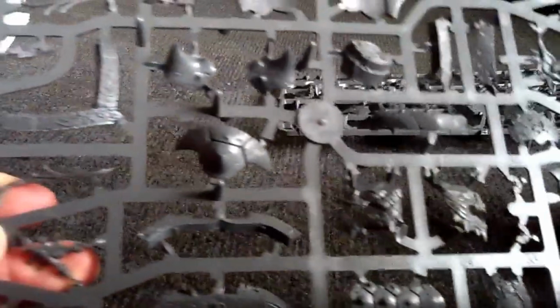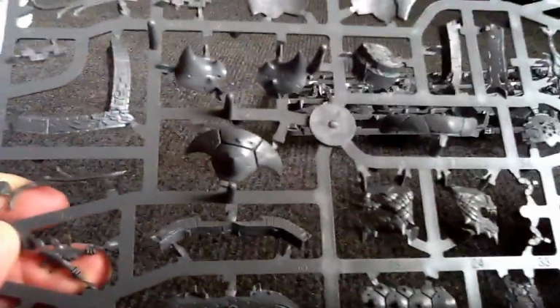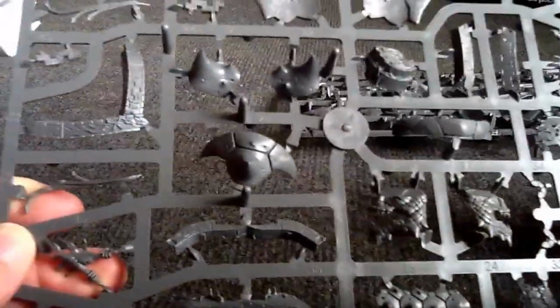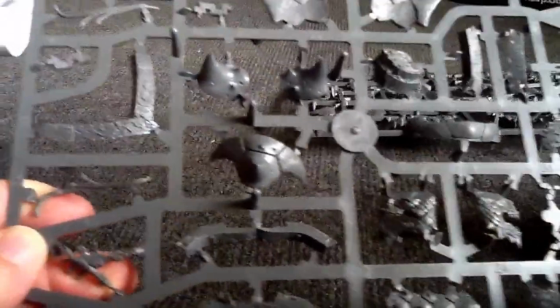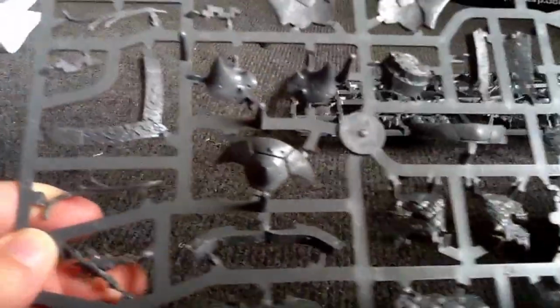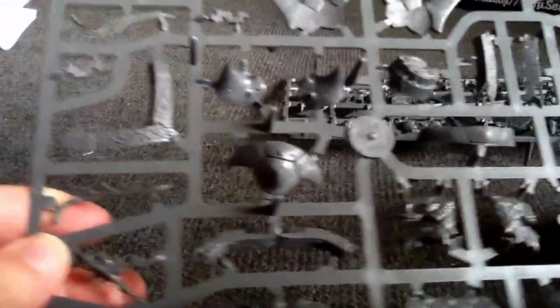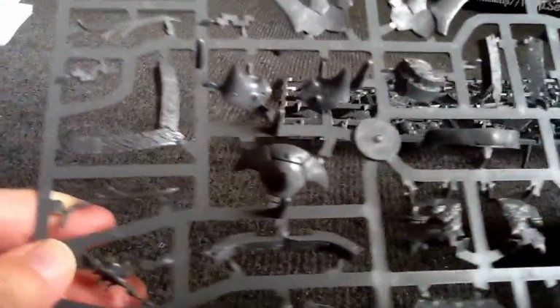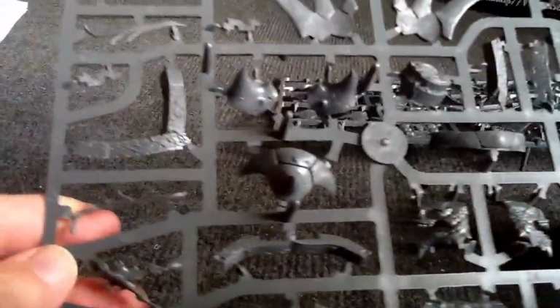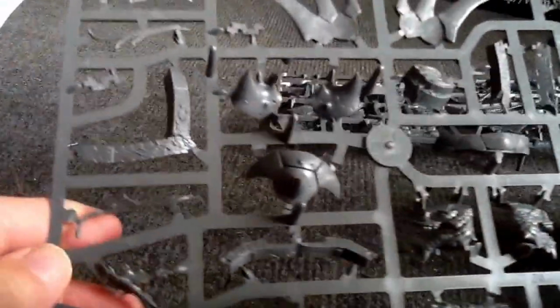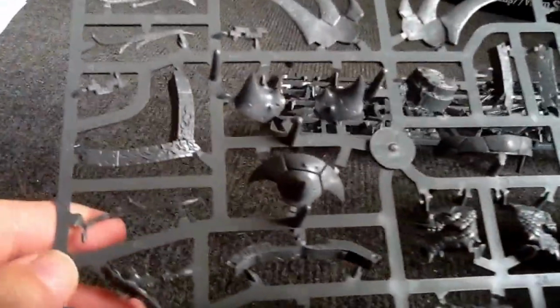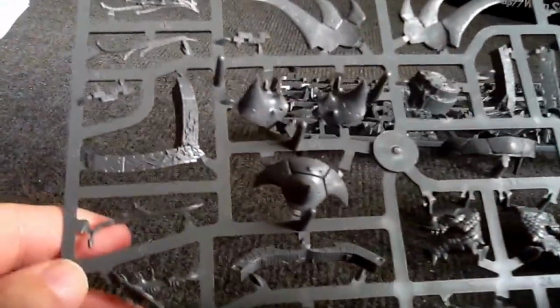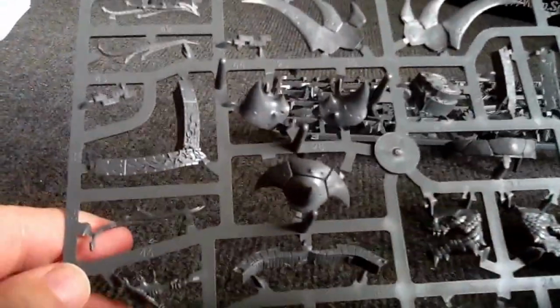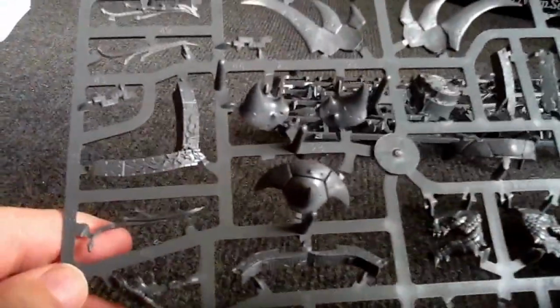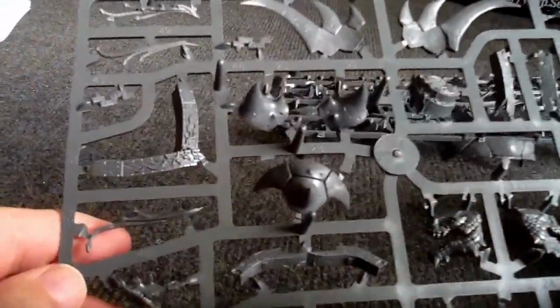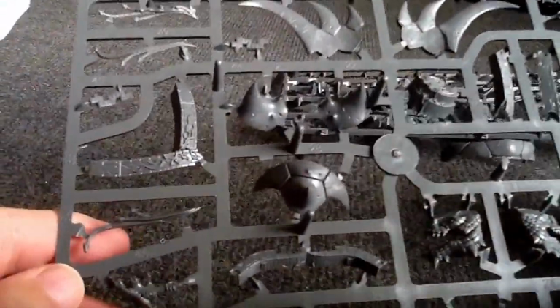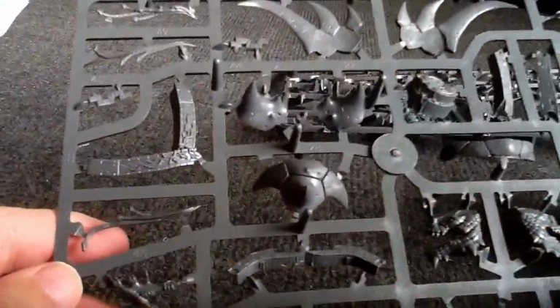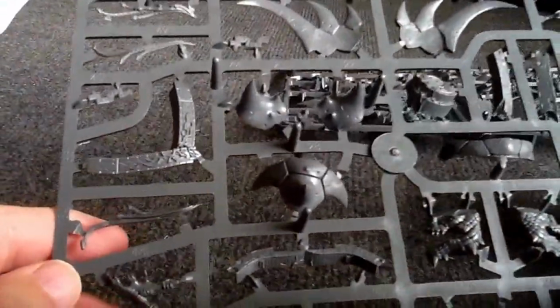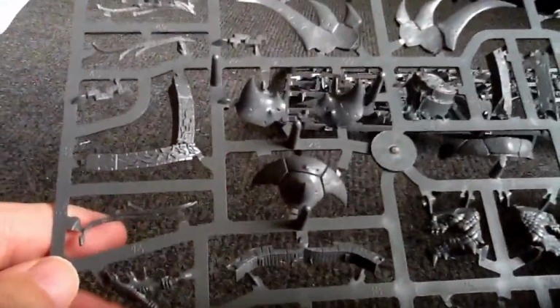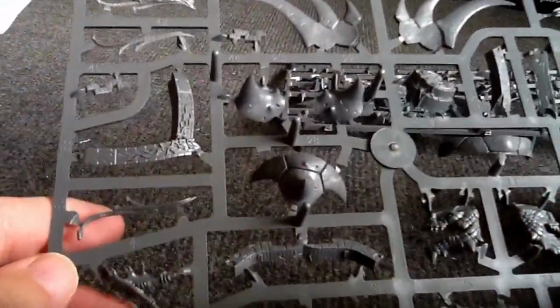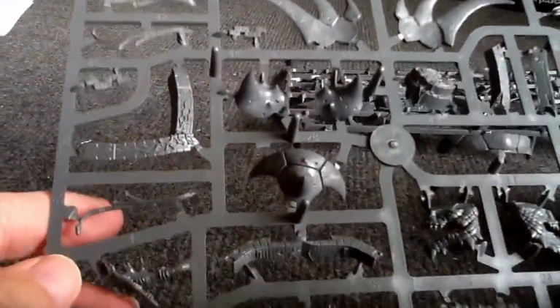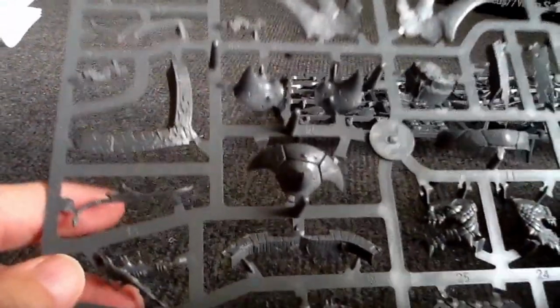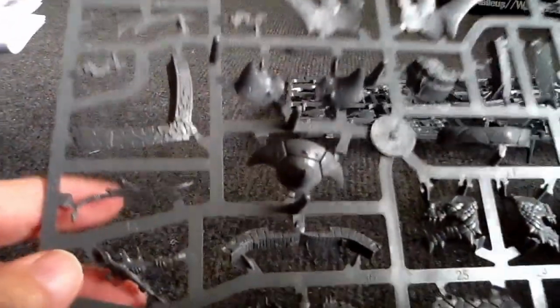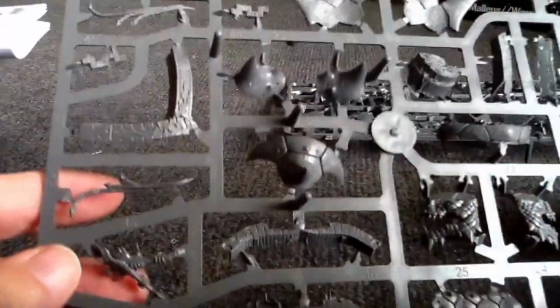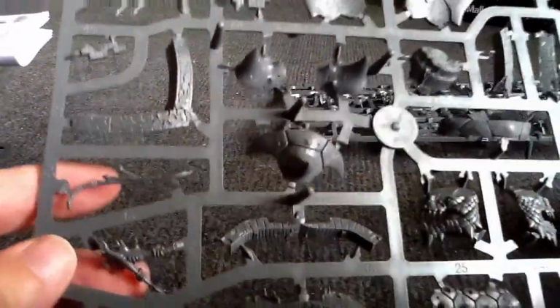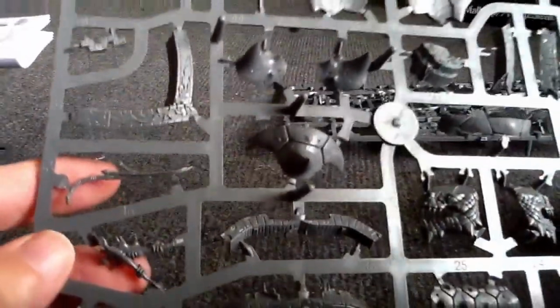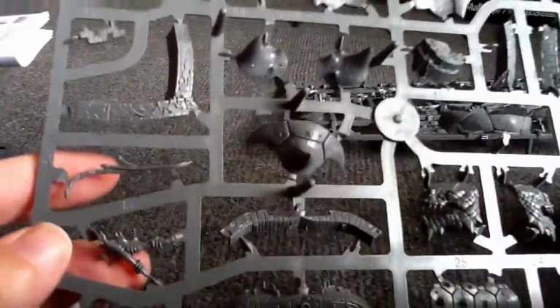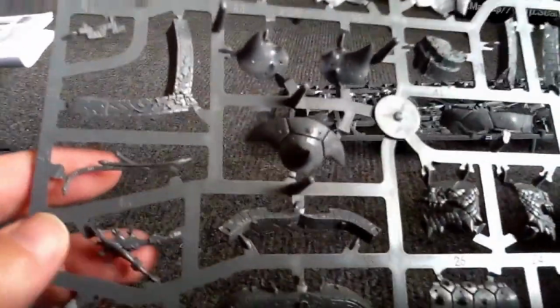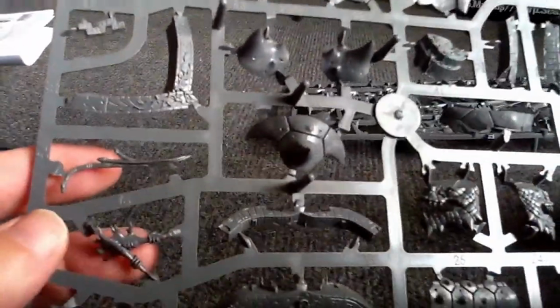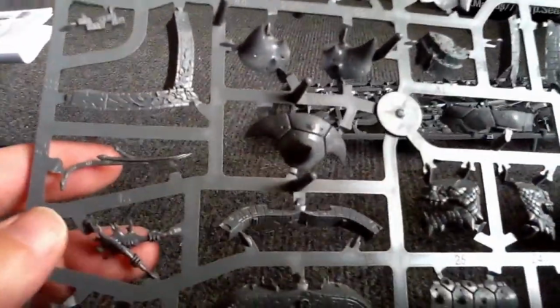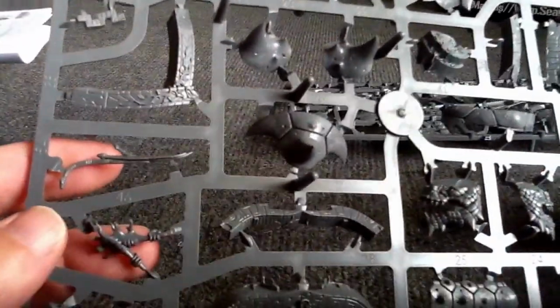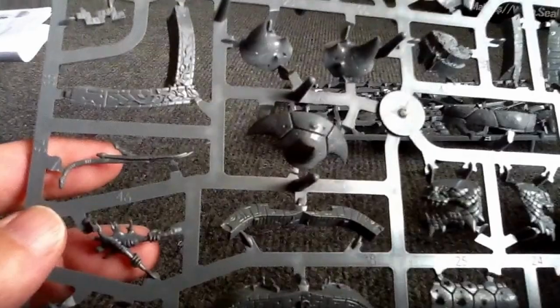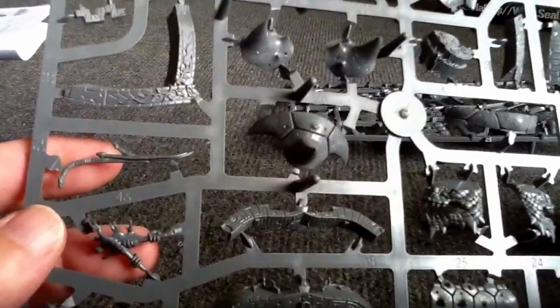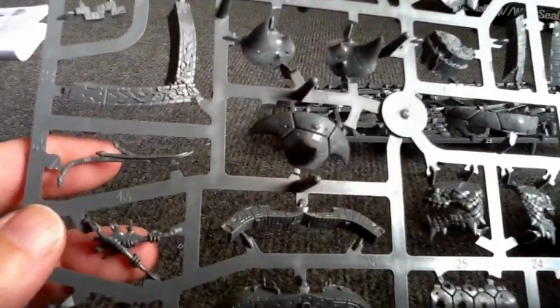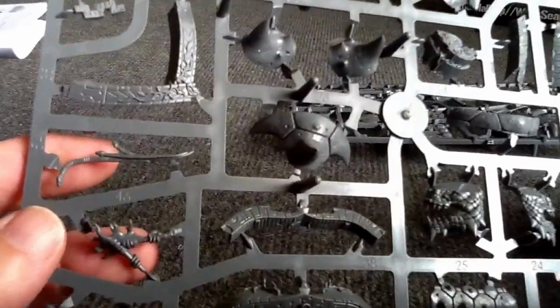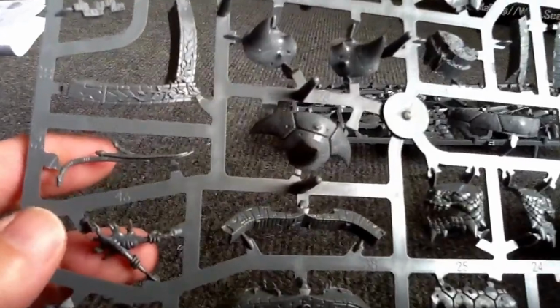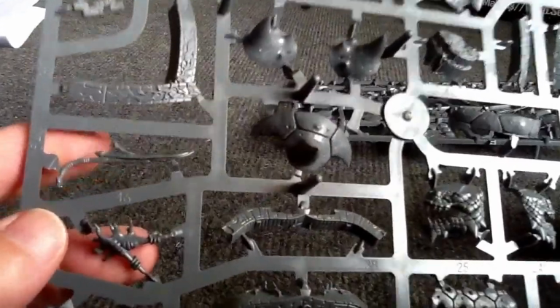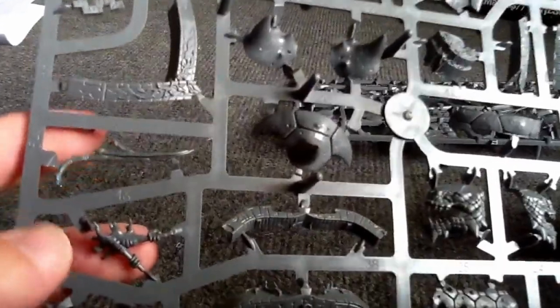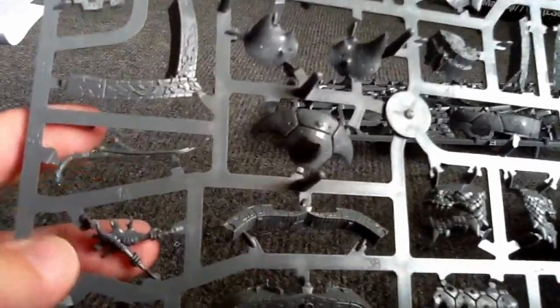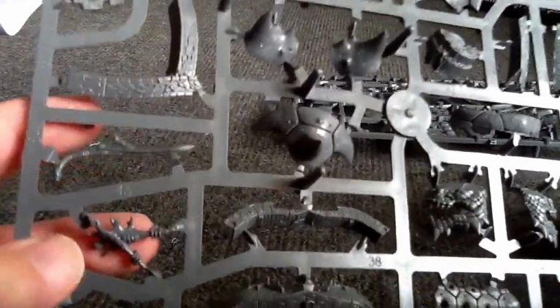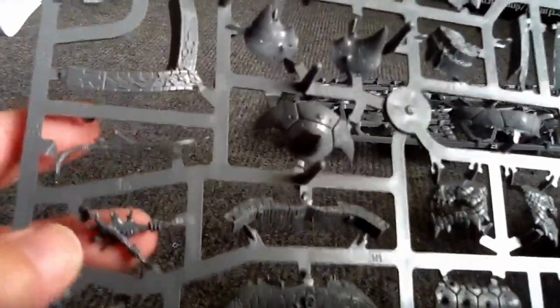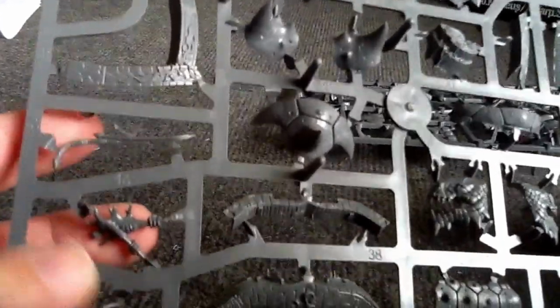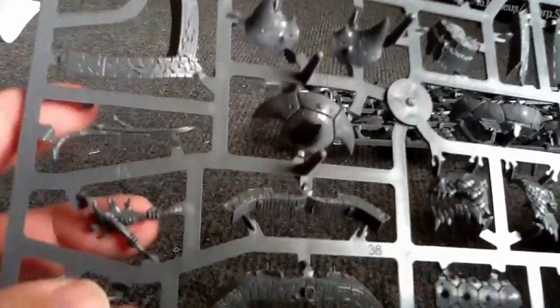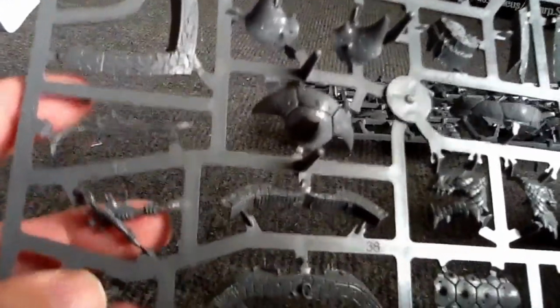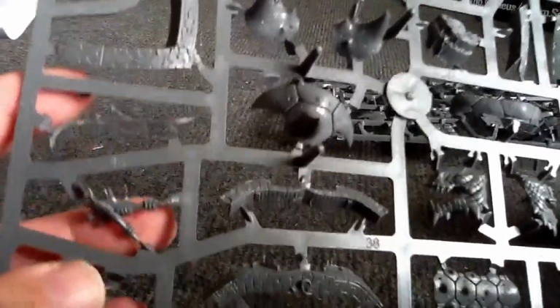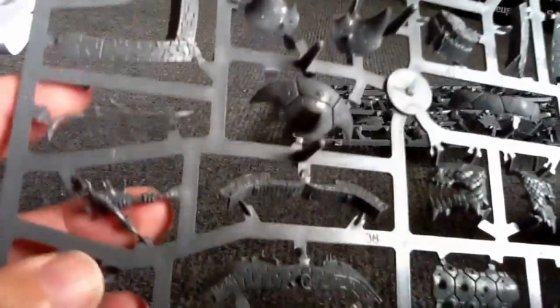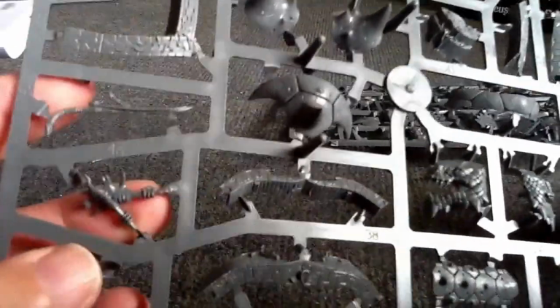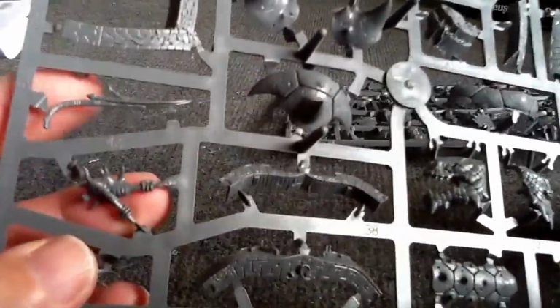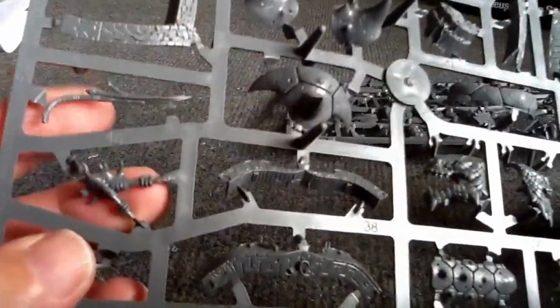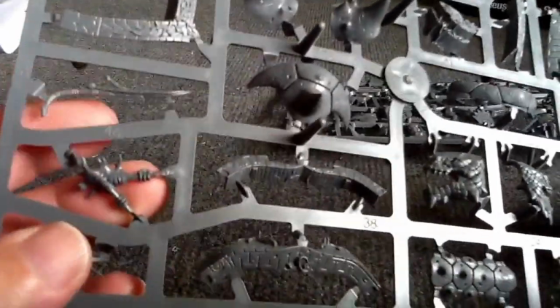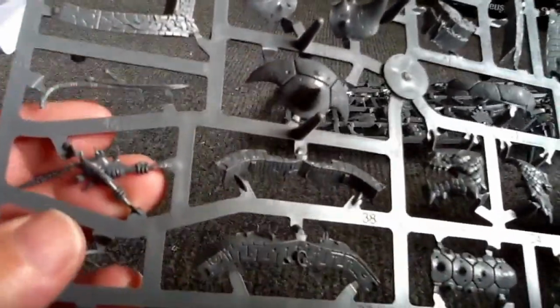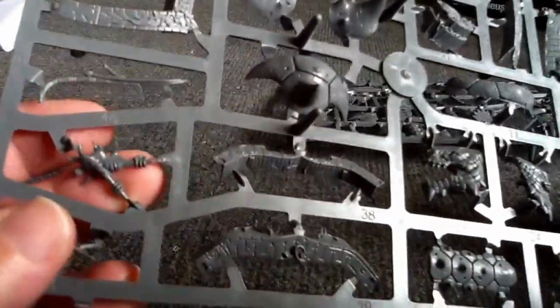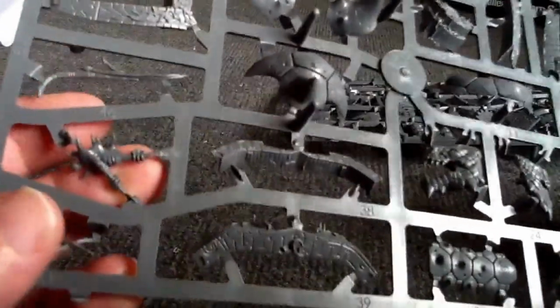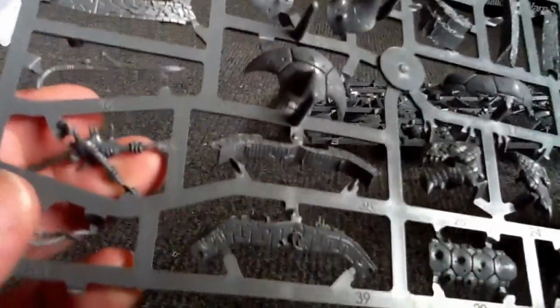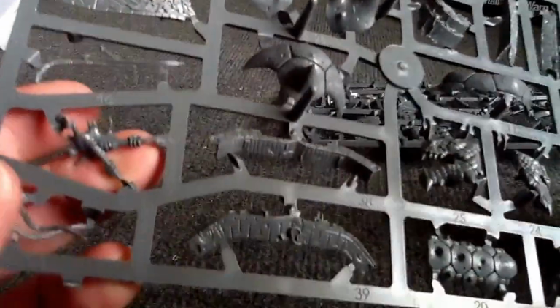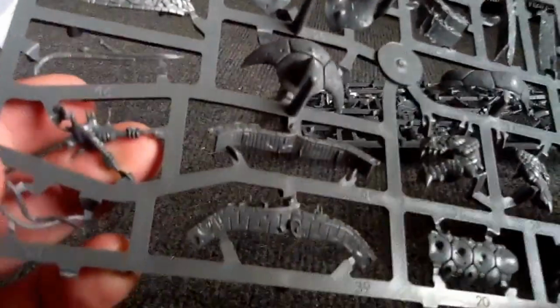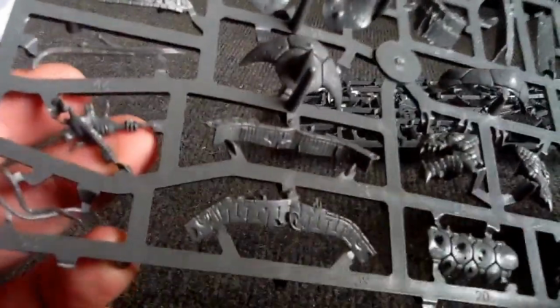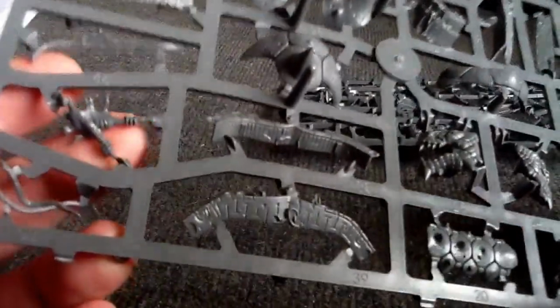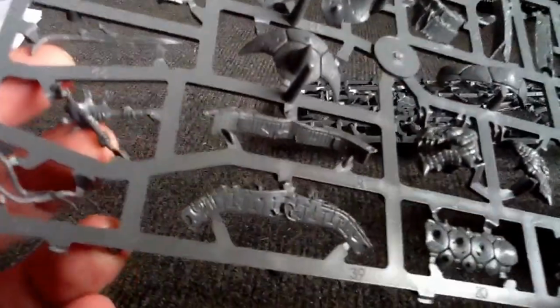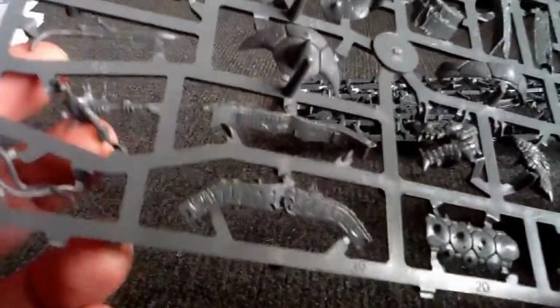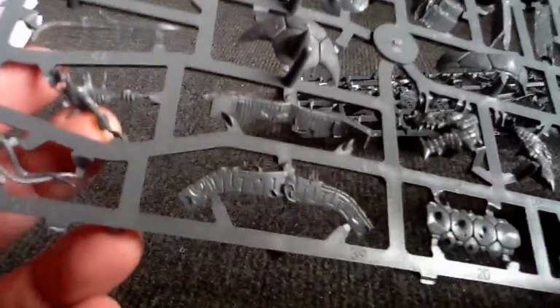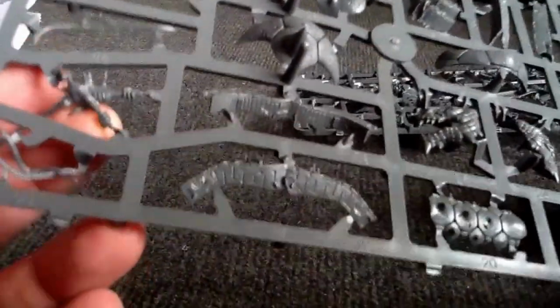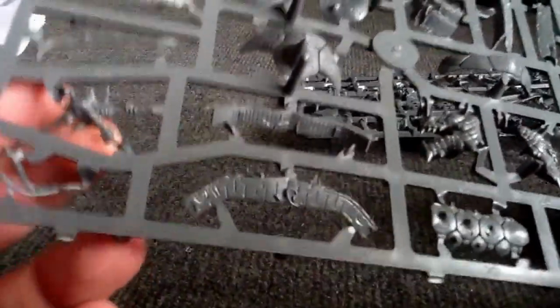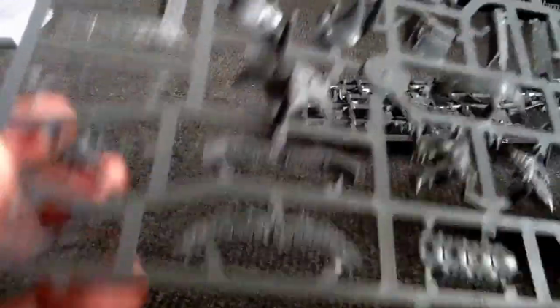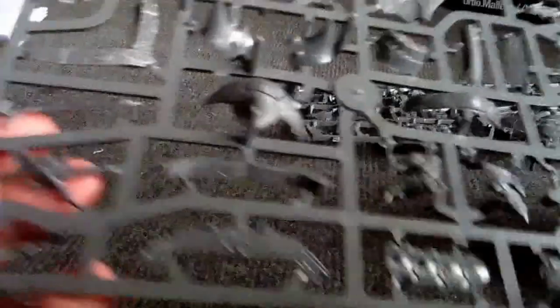Pretty good quality. Should go together pretty easily too. It looks pretty good.